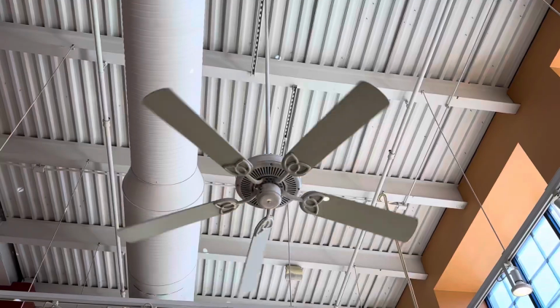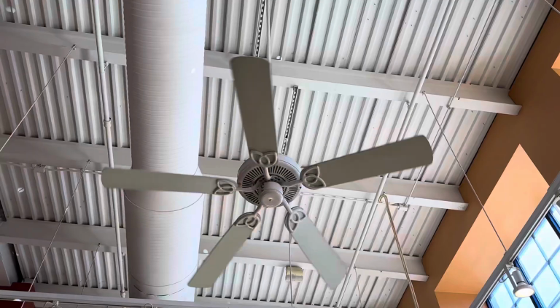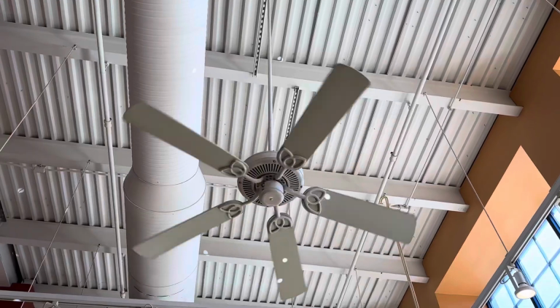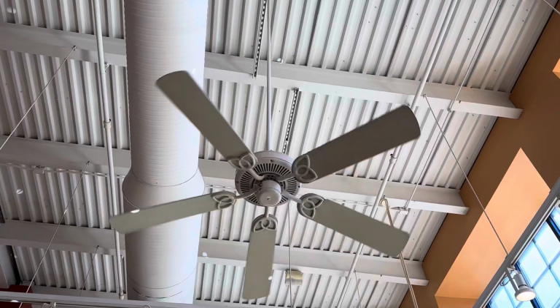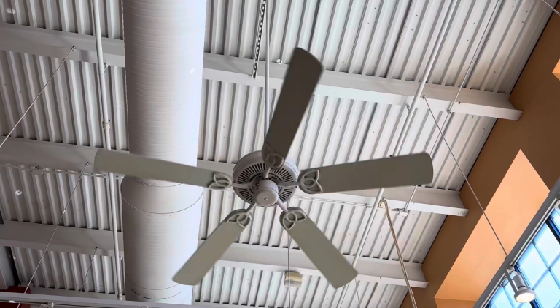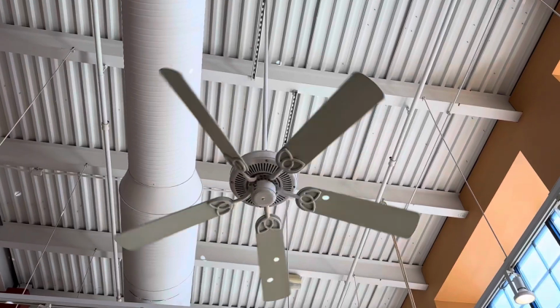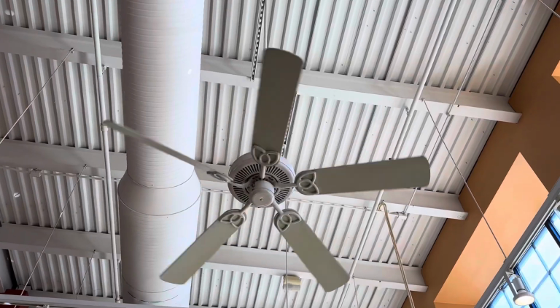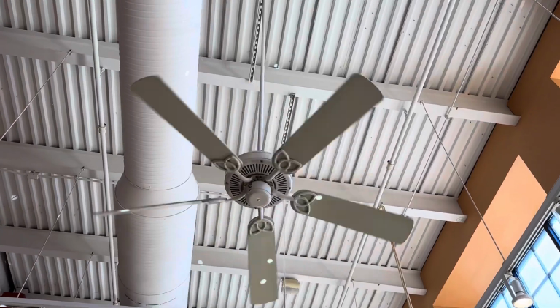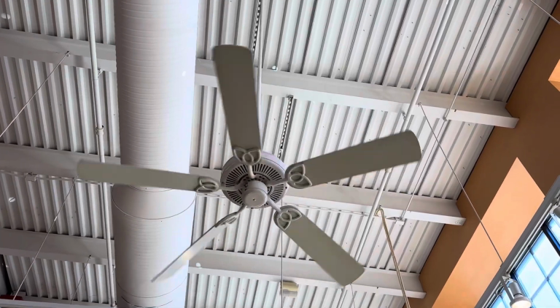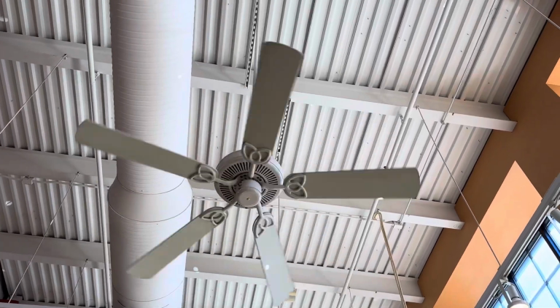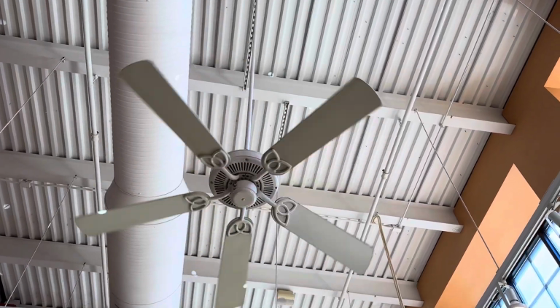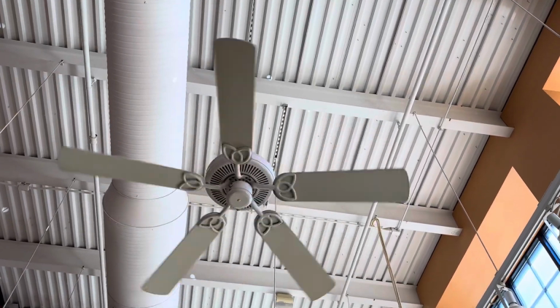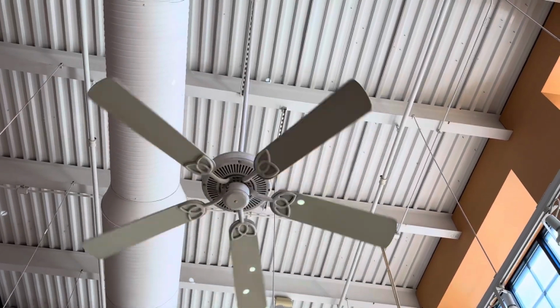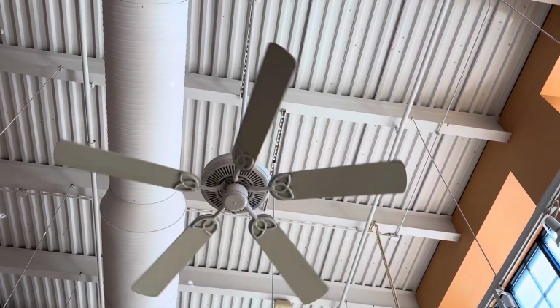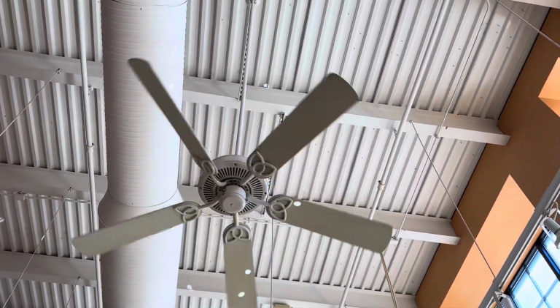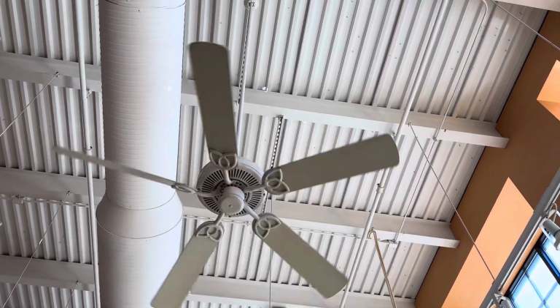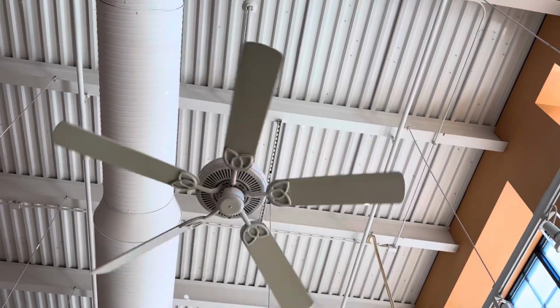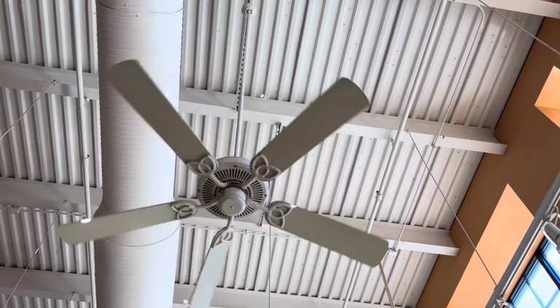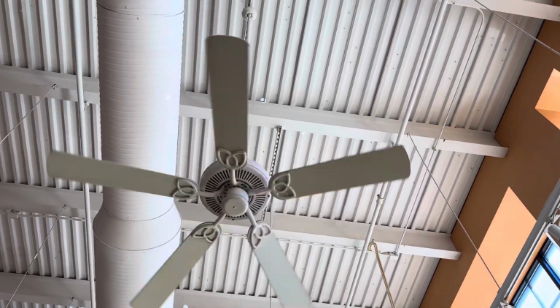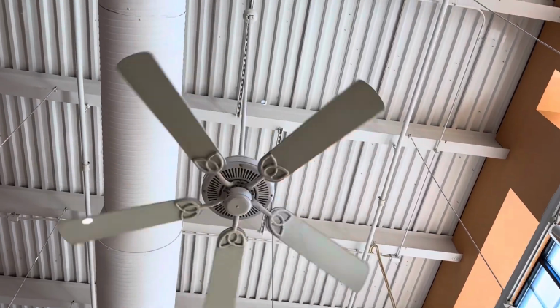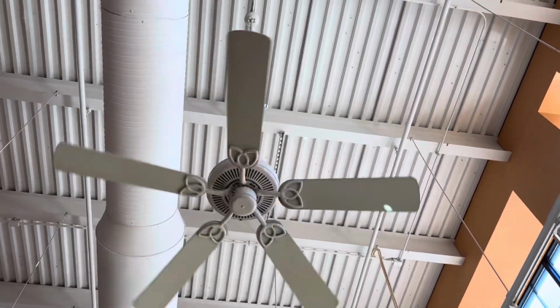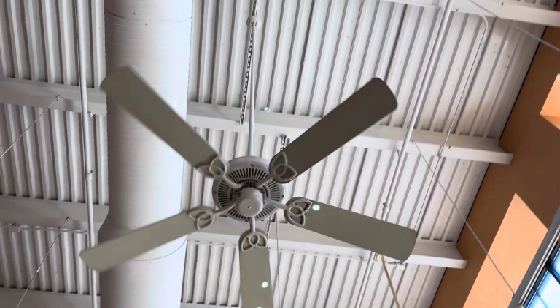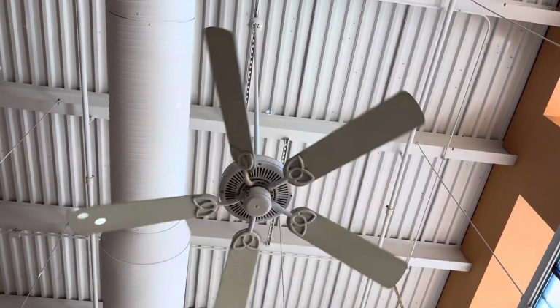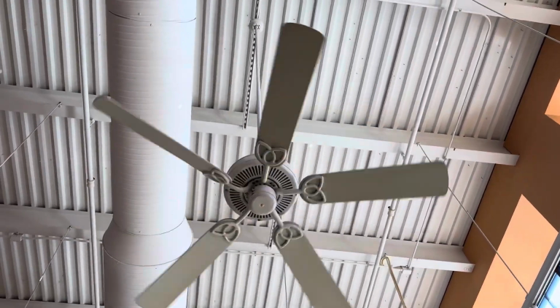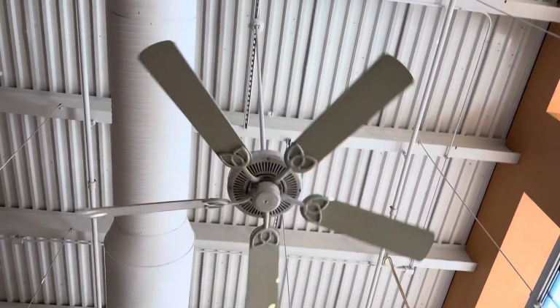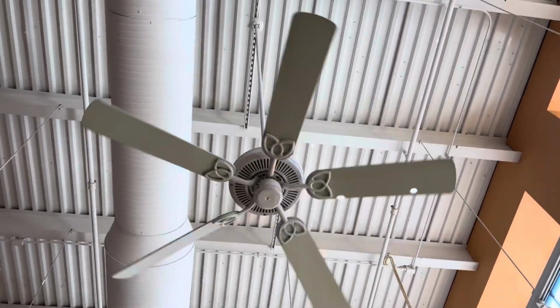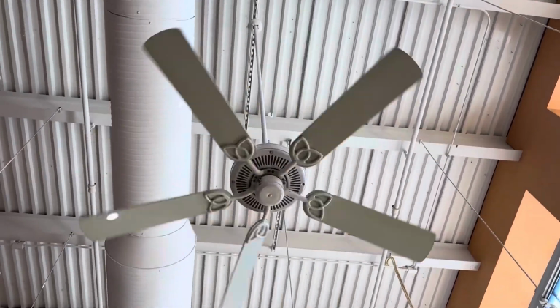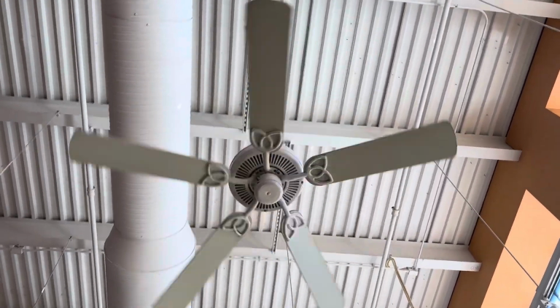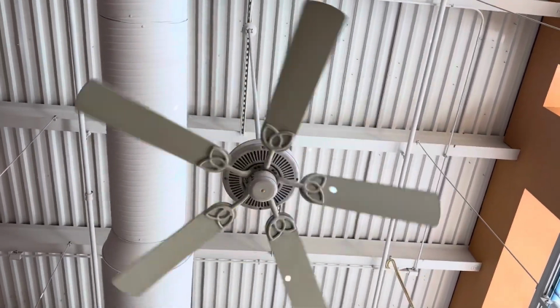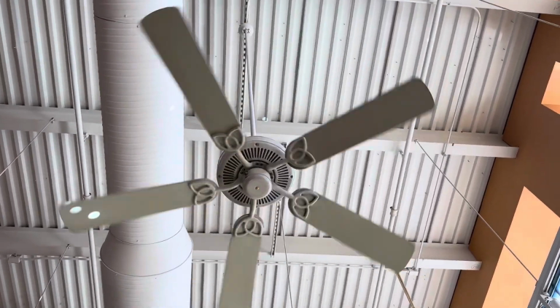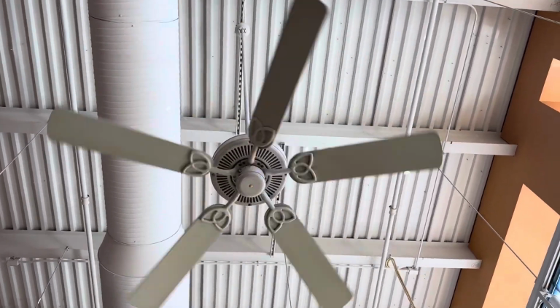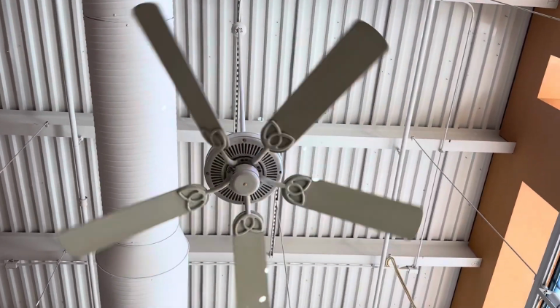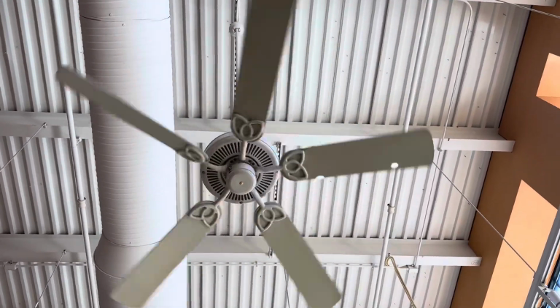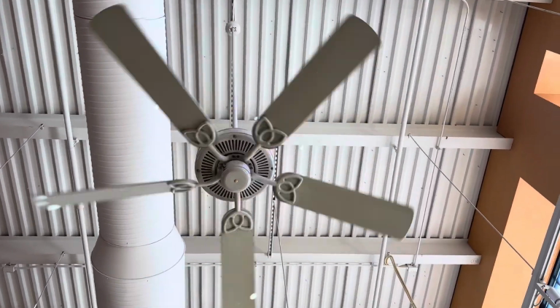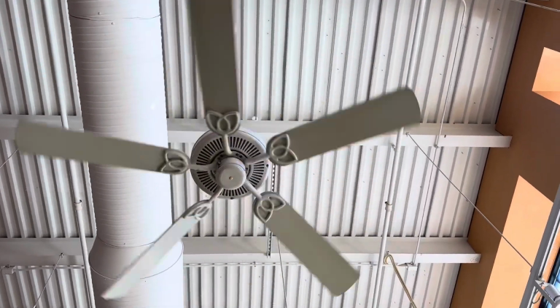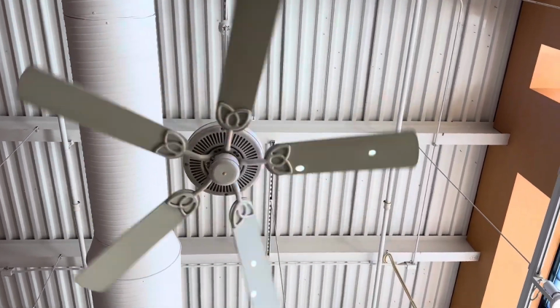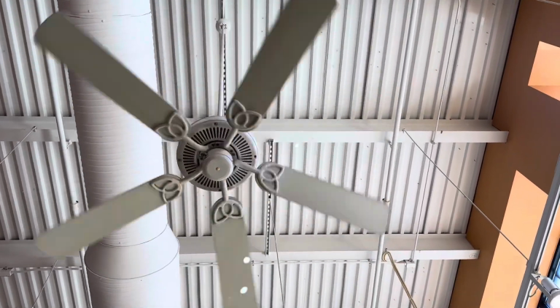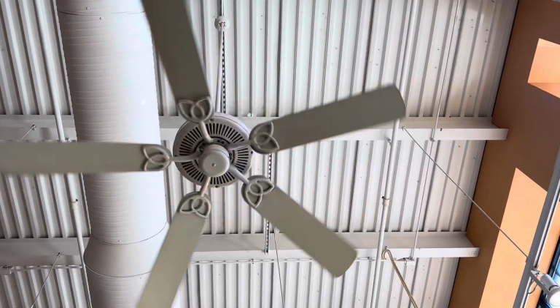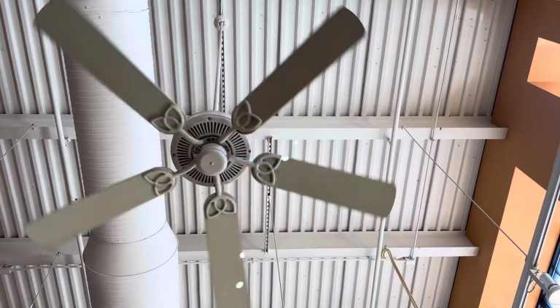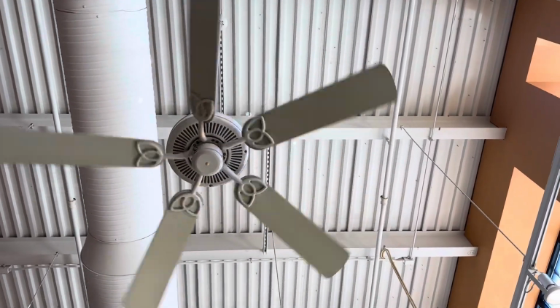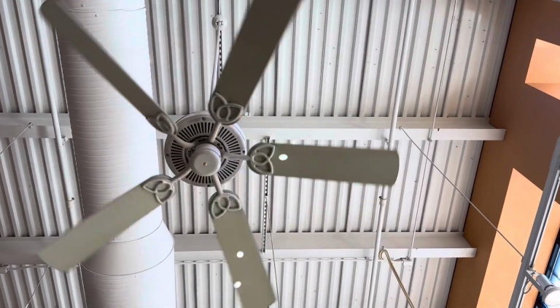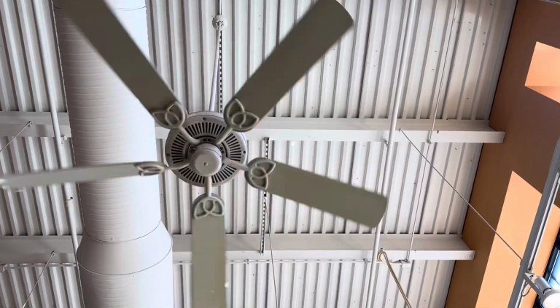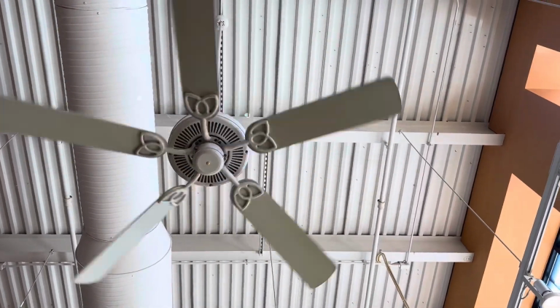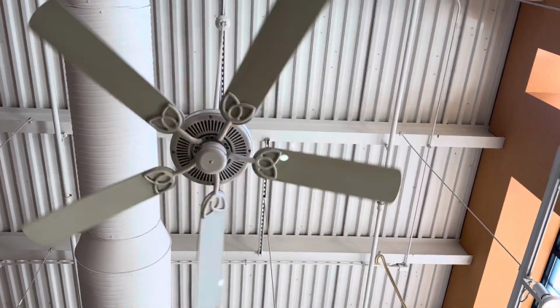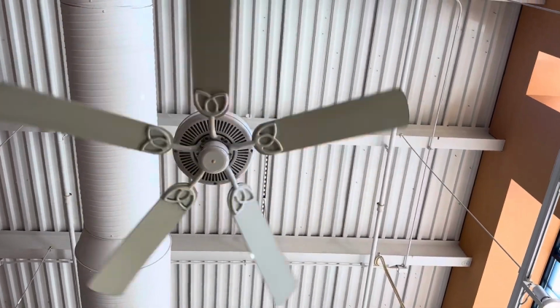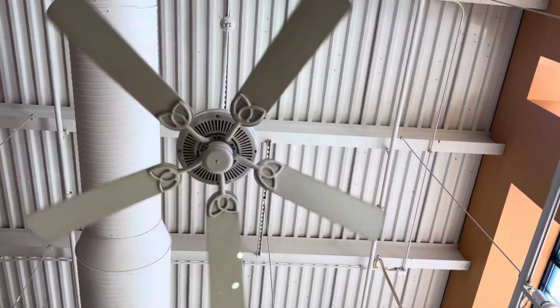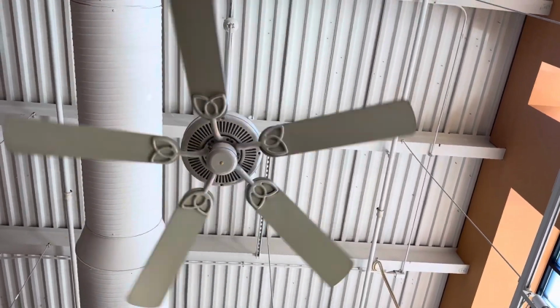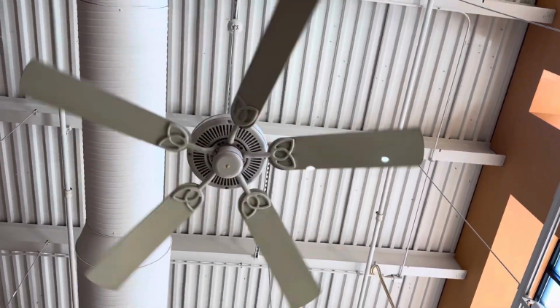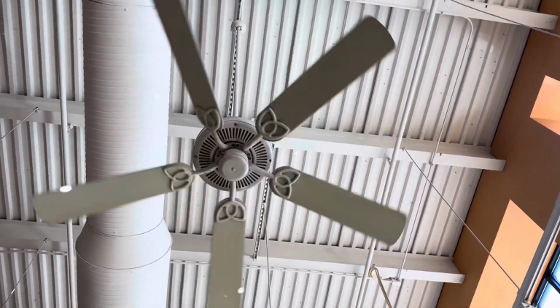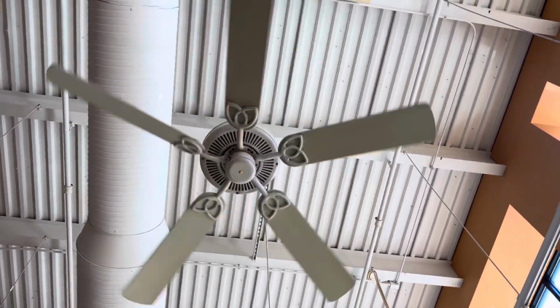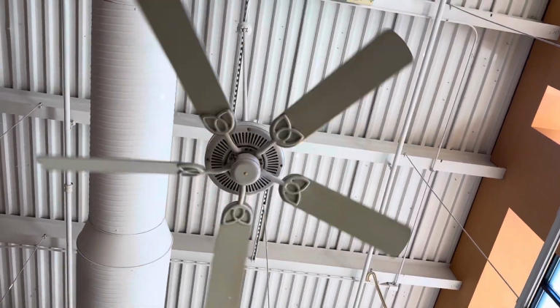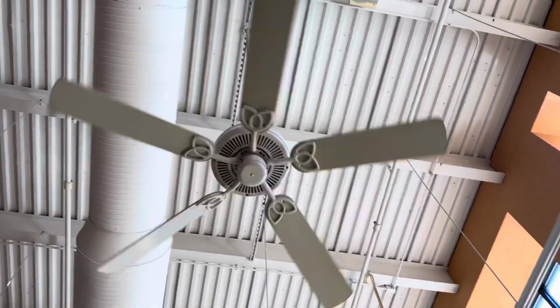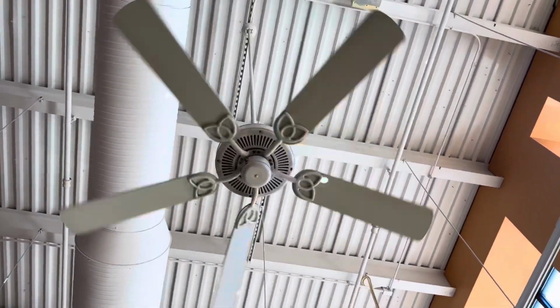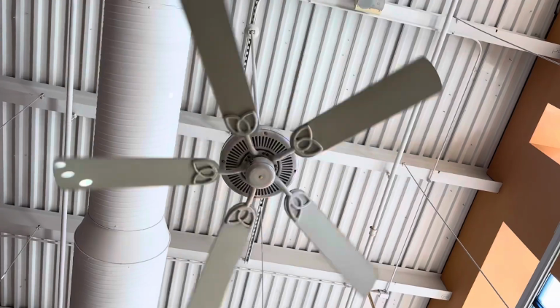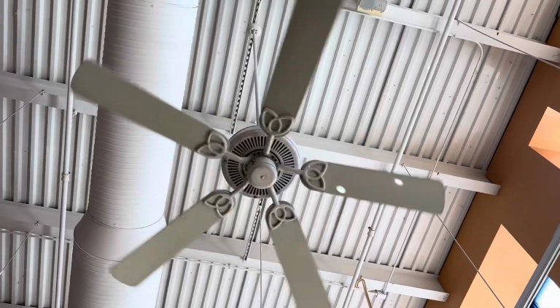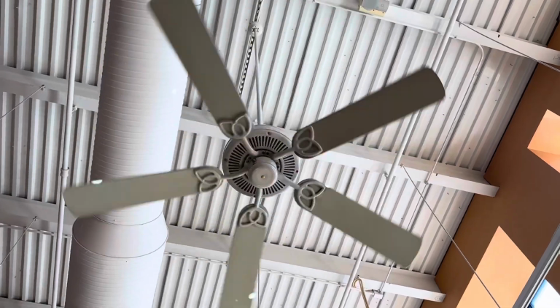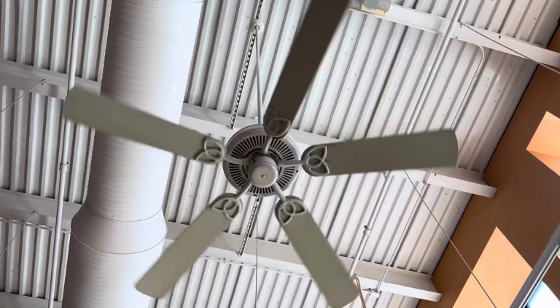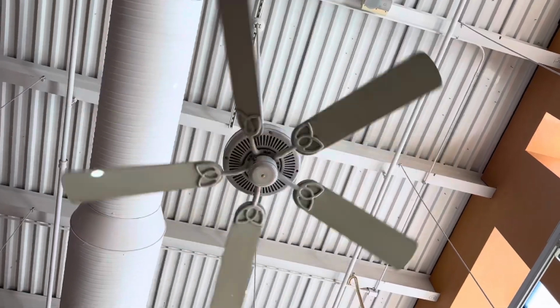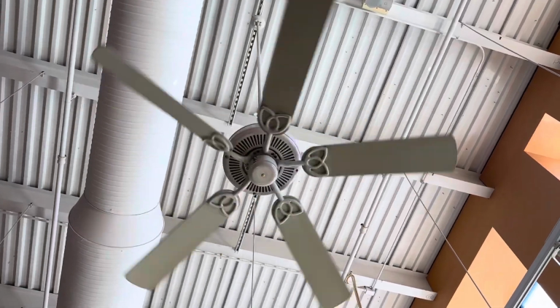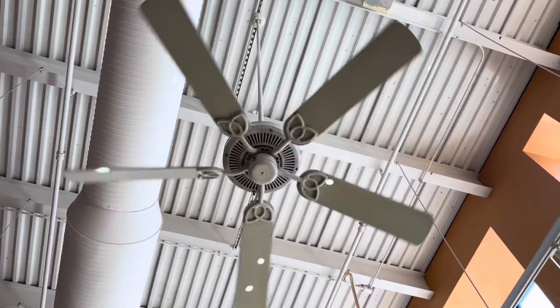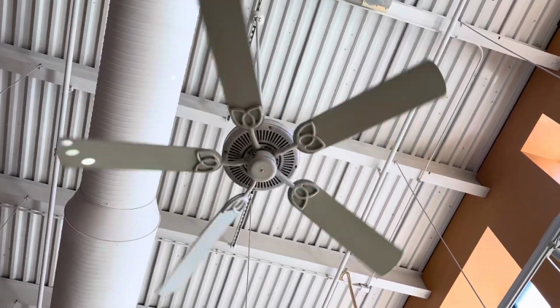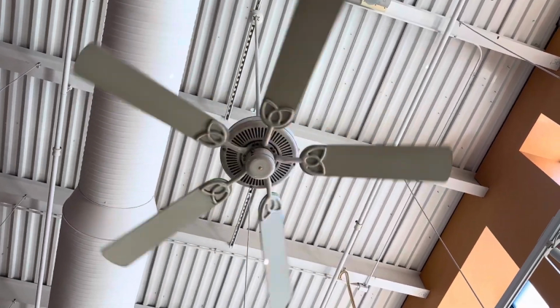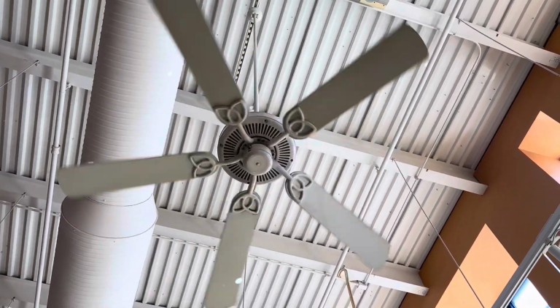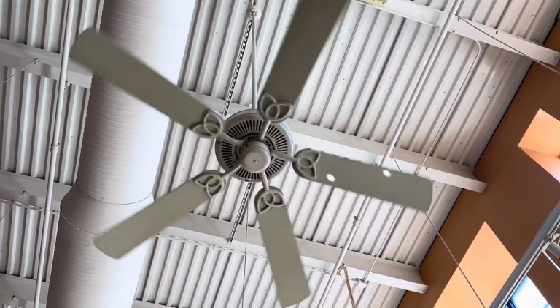Hey guys, so we're in this furniture store and we have some of these ceiling fans.